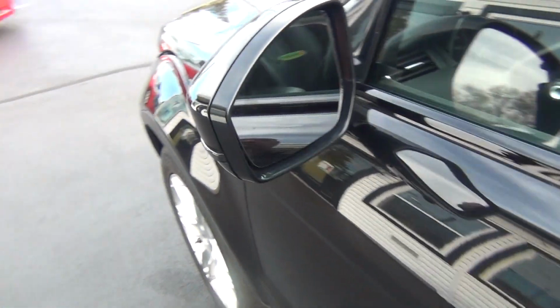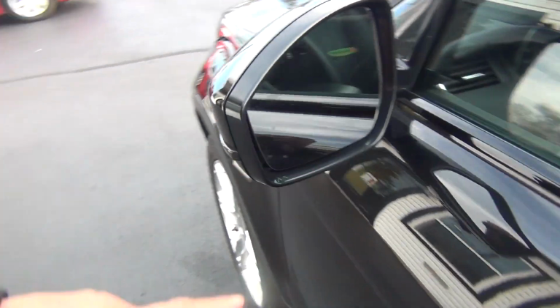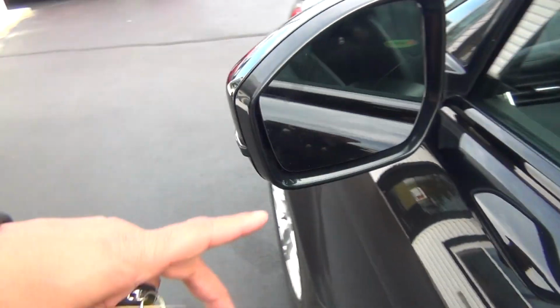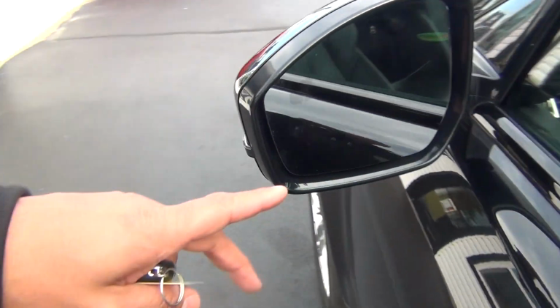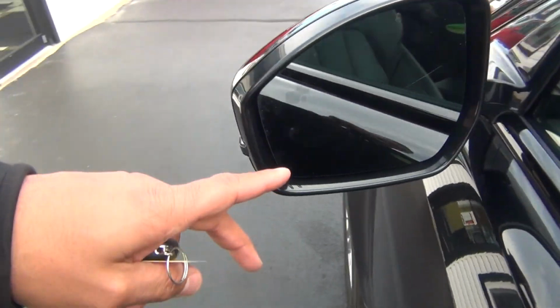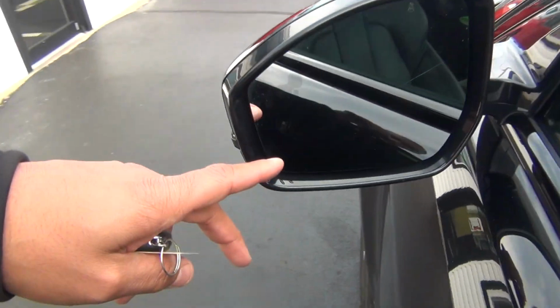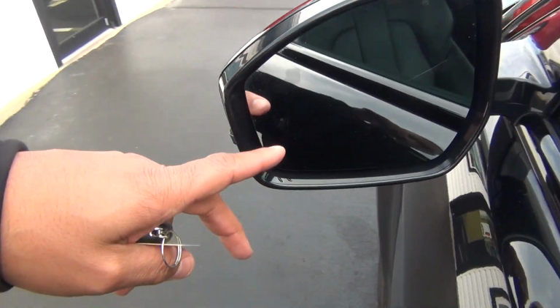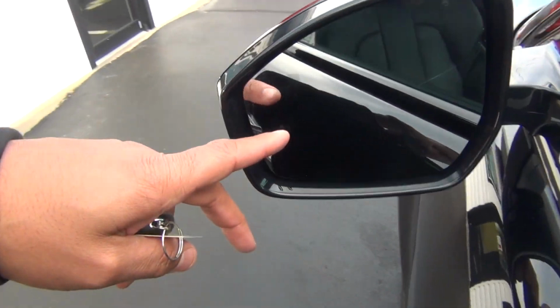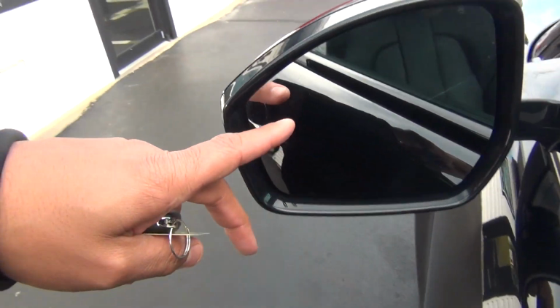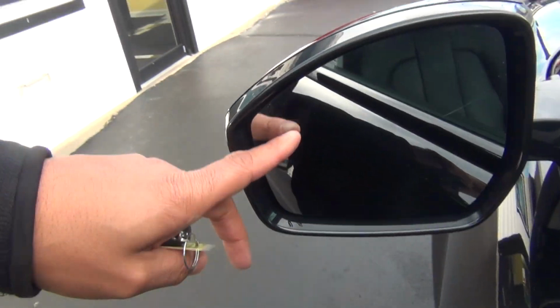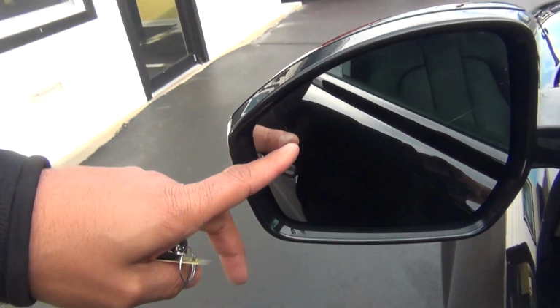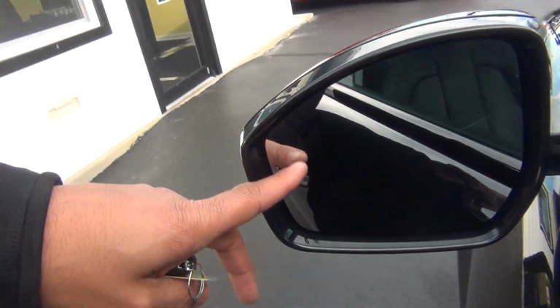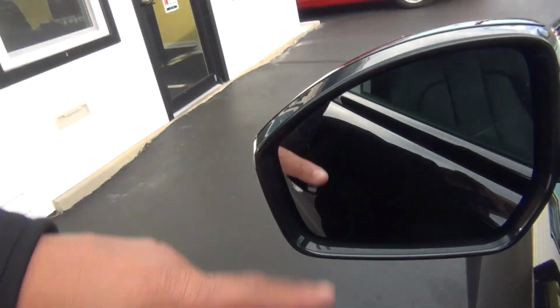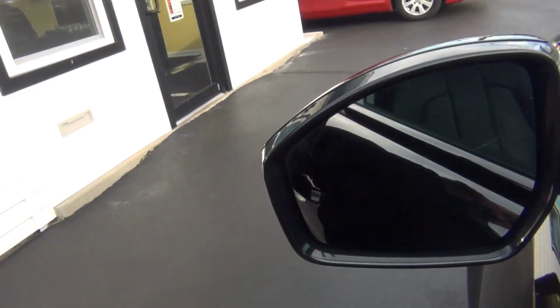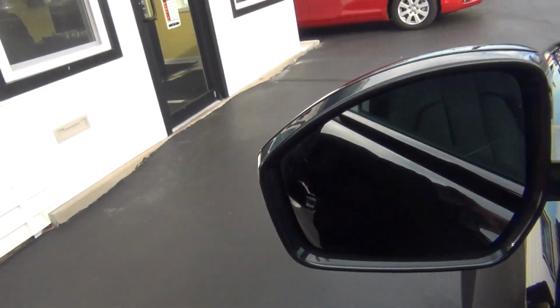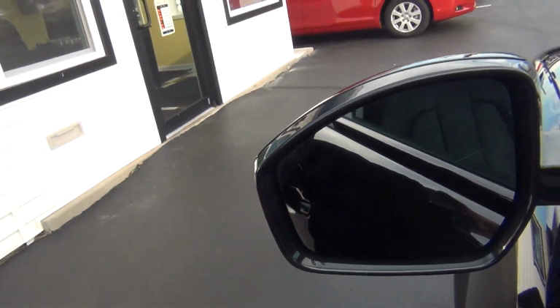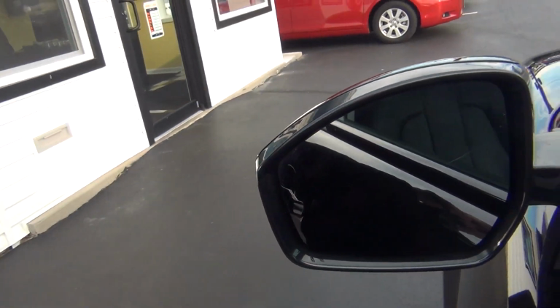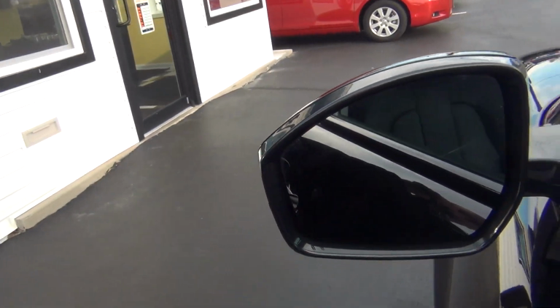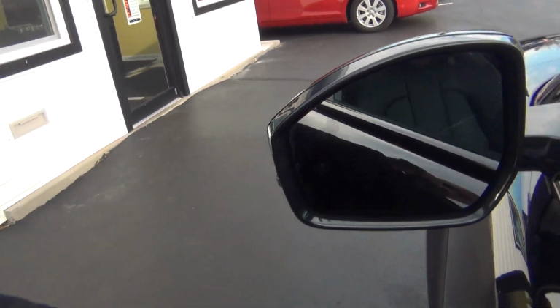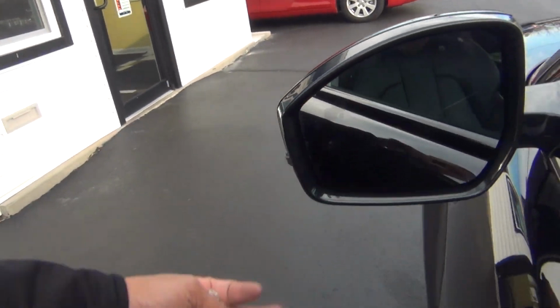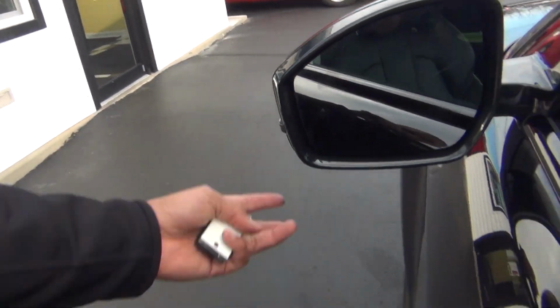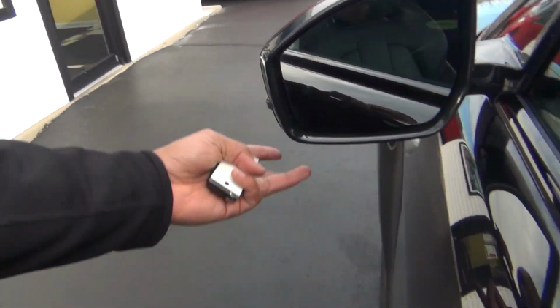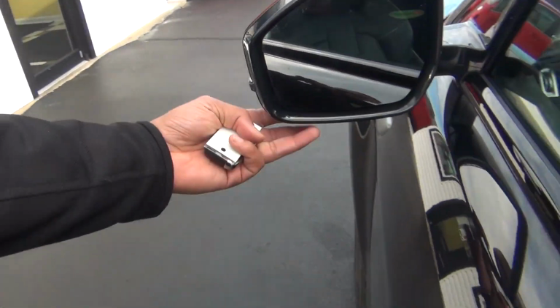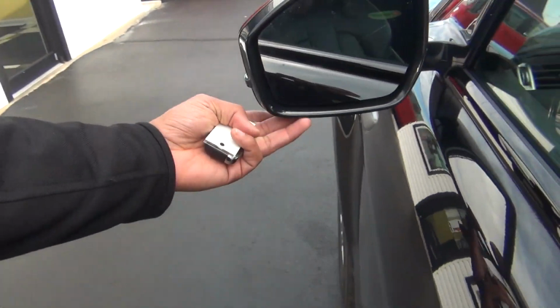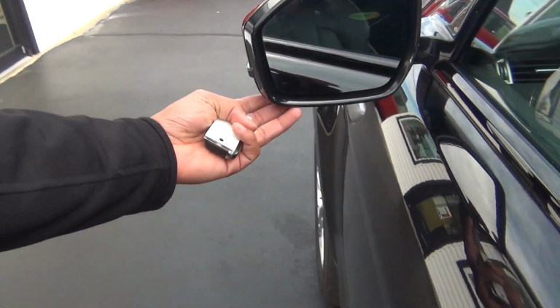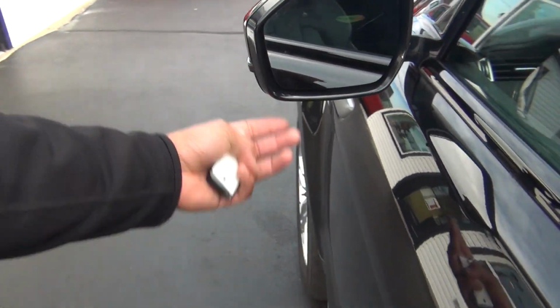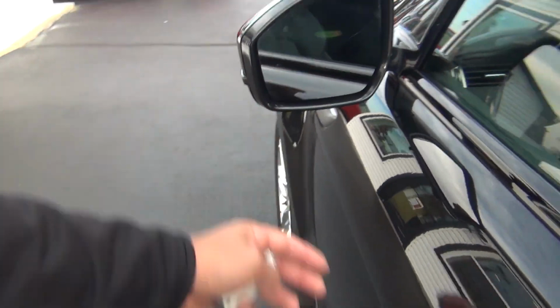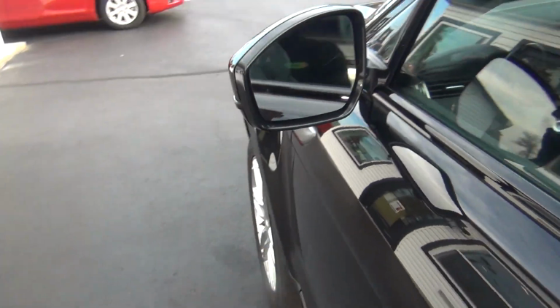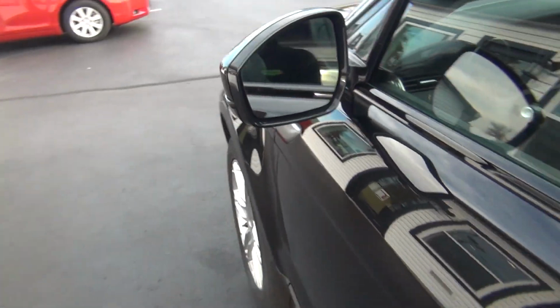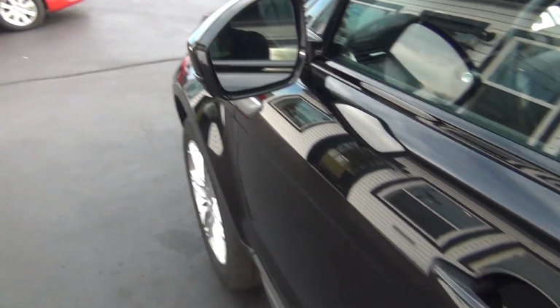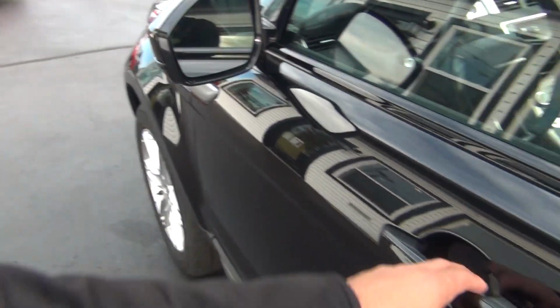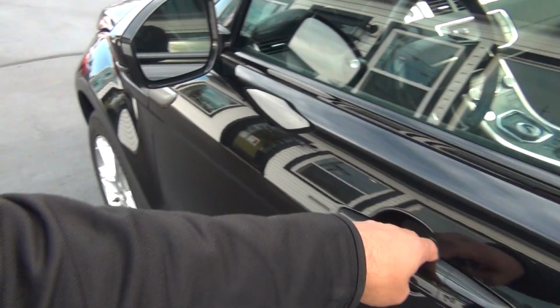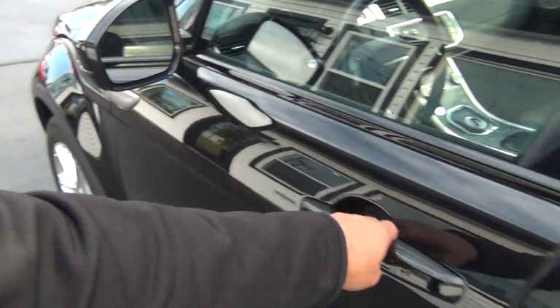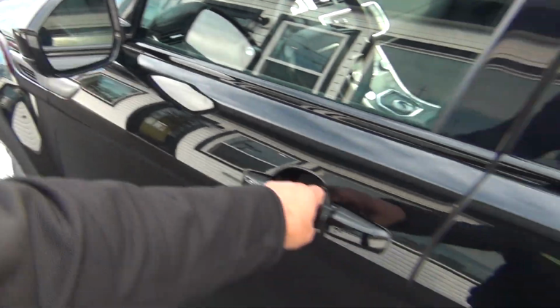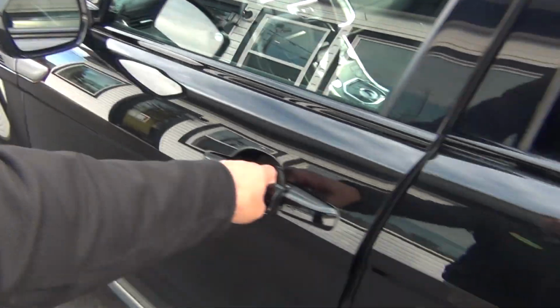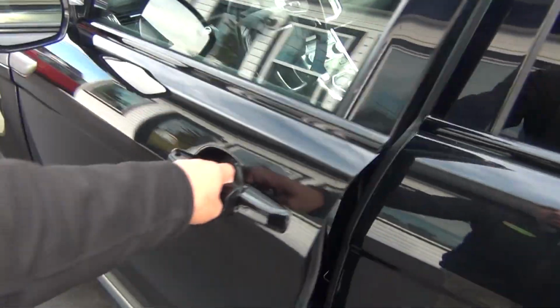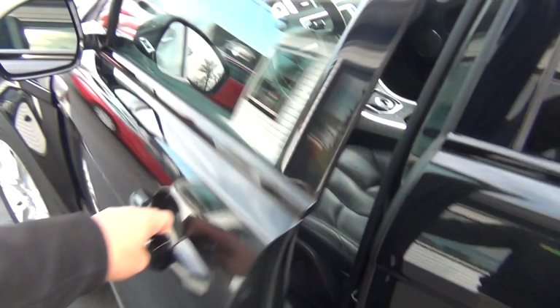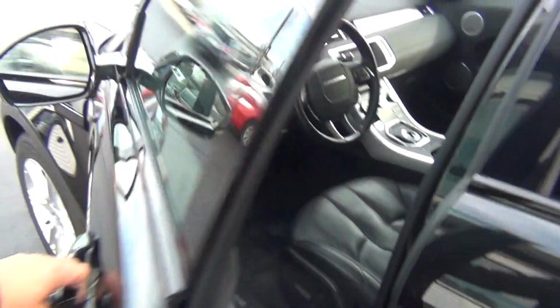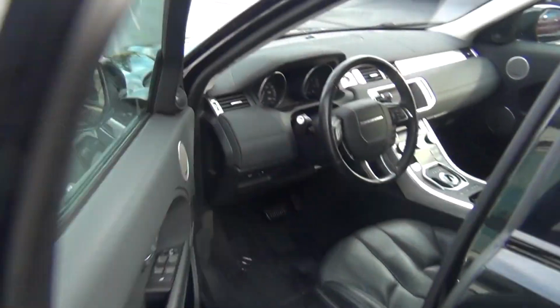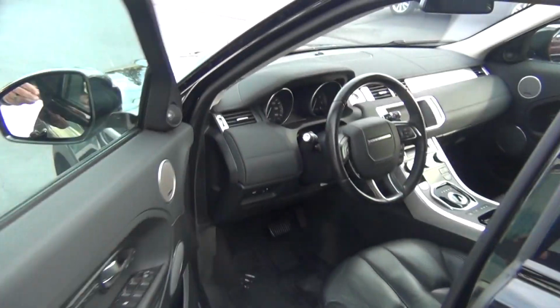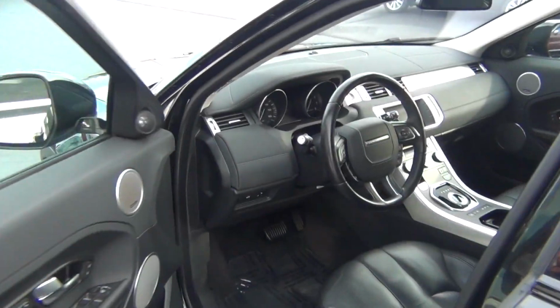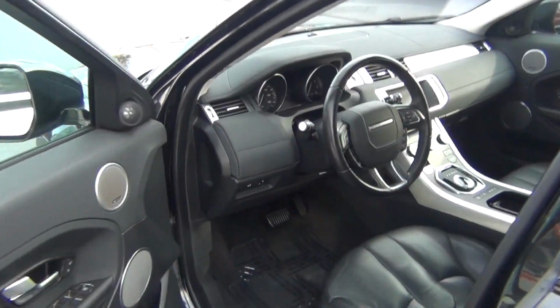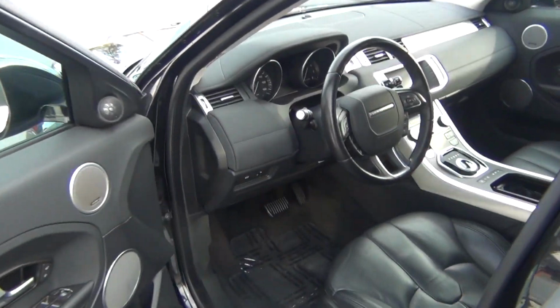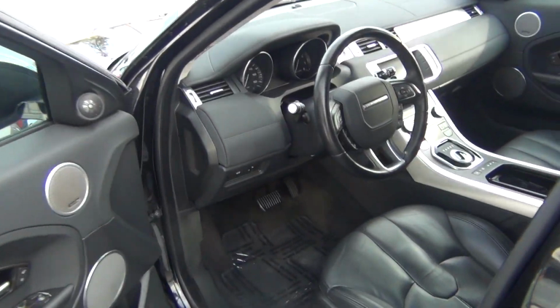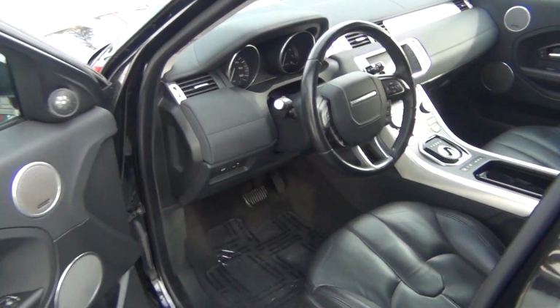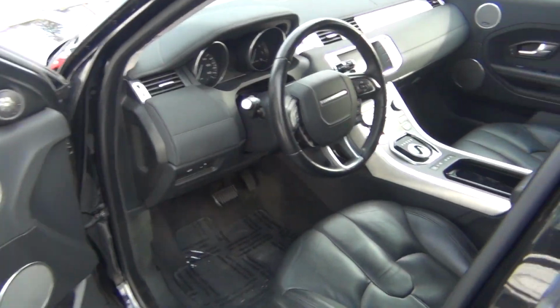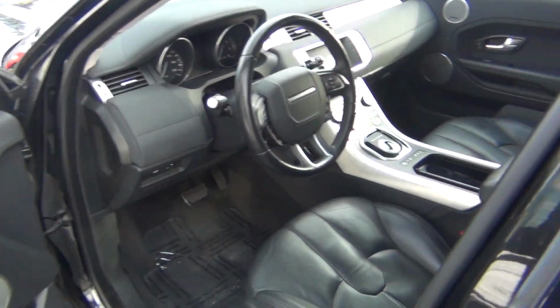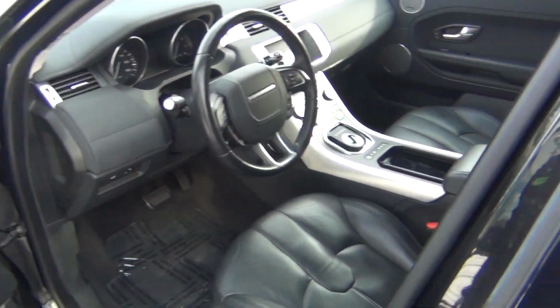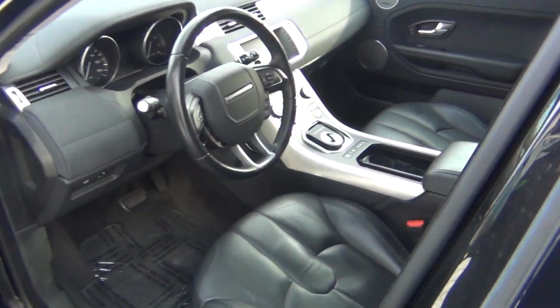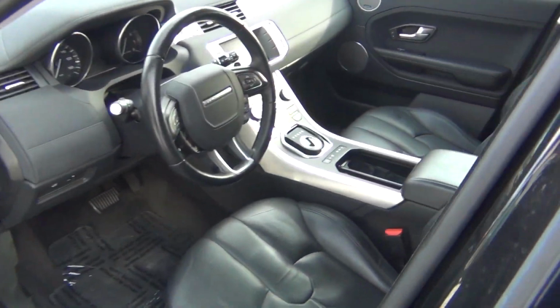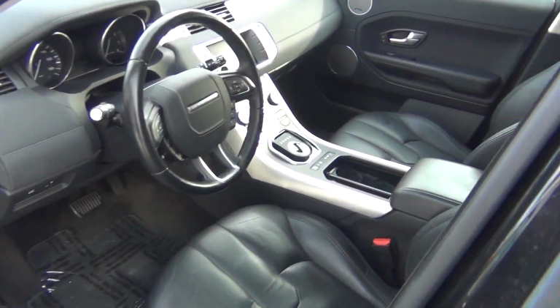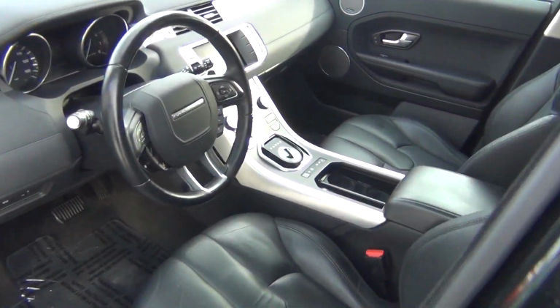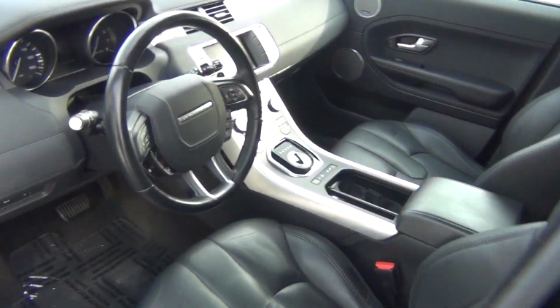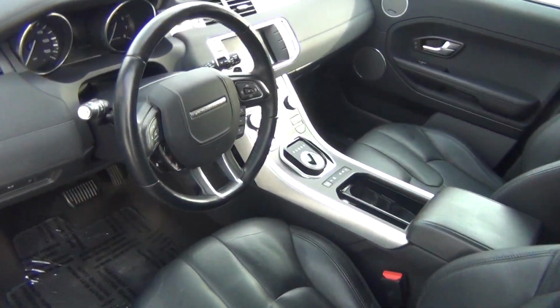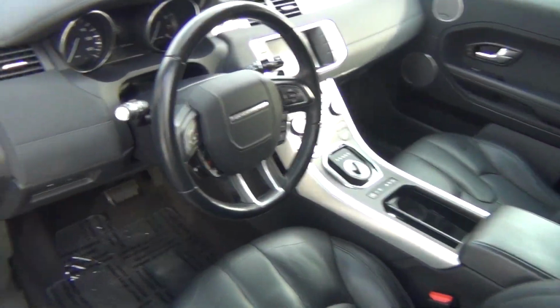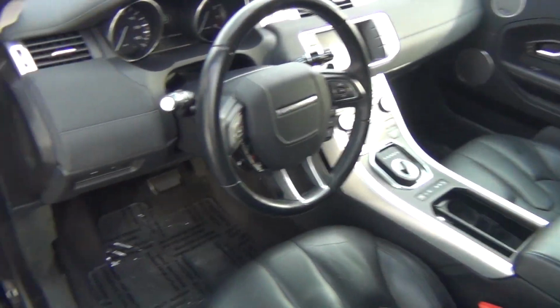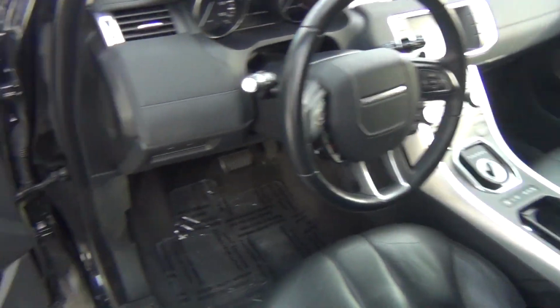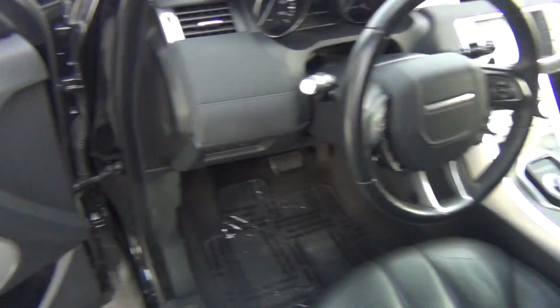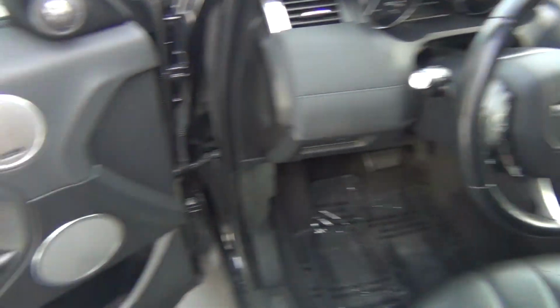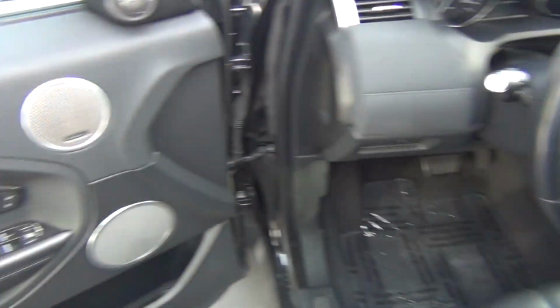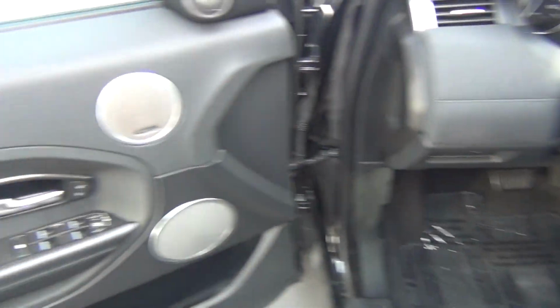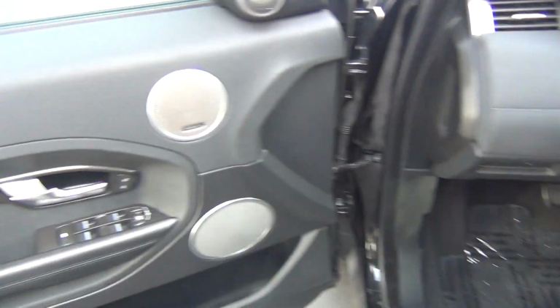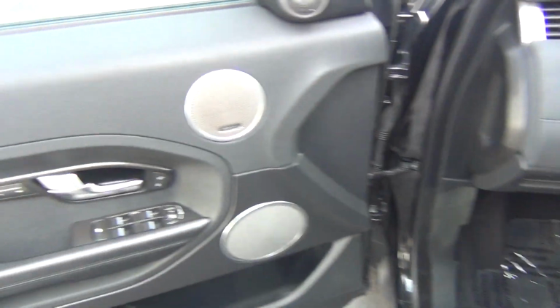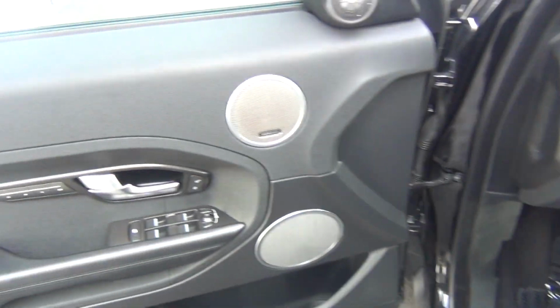You've got your blind spot monitors on the mirrors there, cameras on the mirrors as well, and on the inside it is very, very clean.